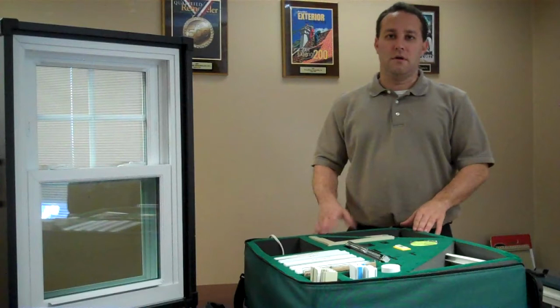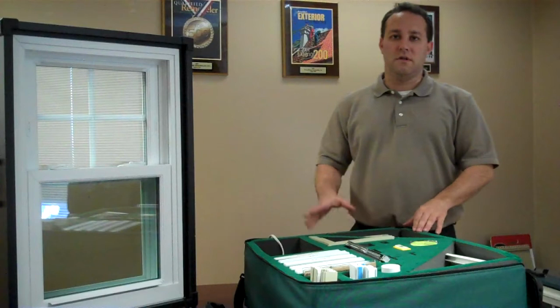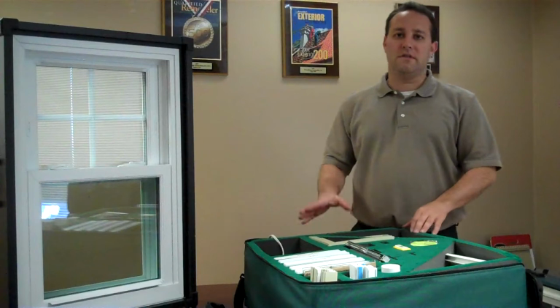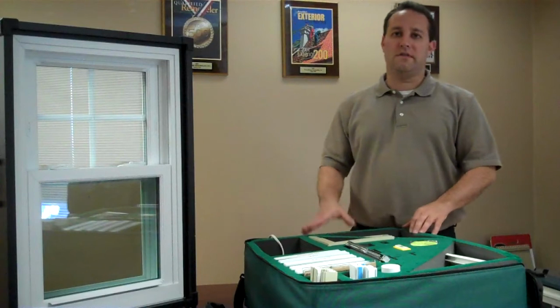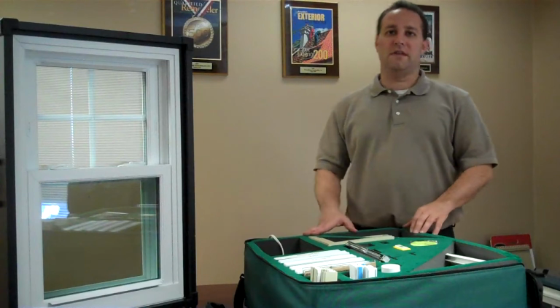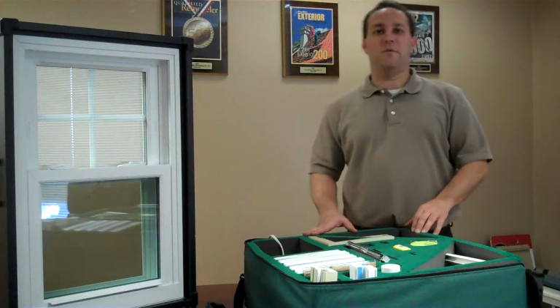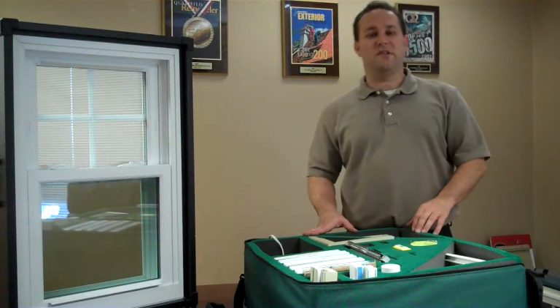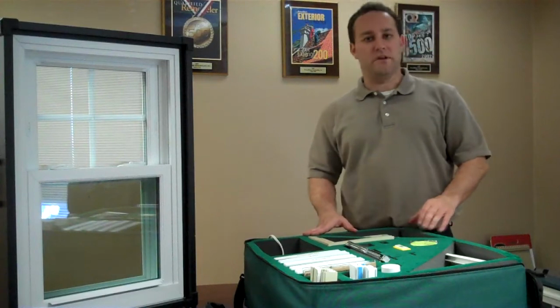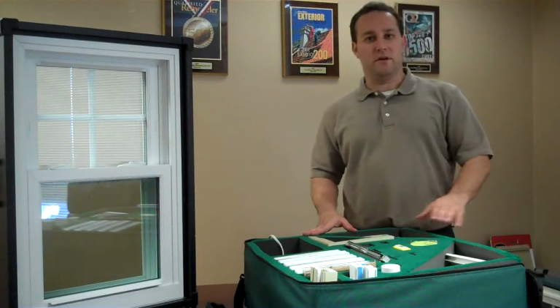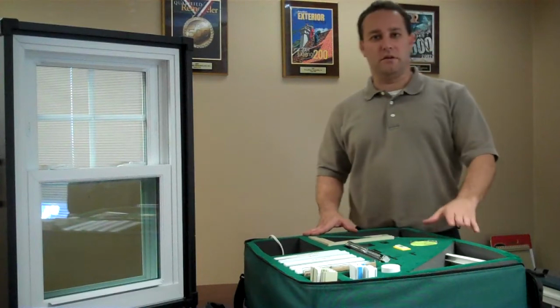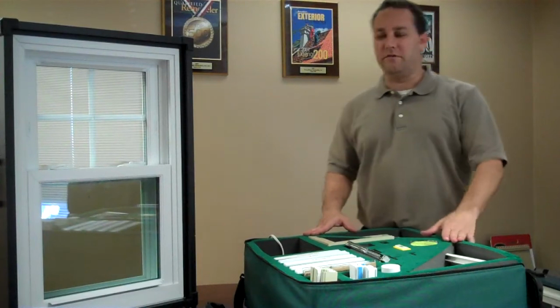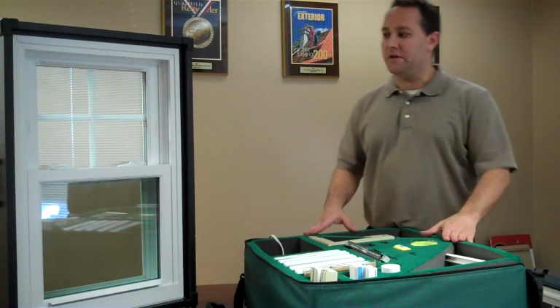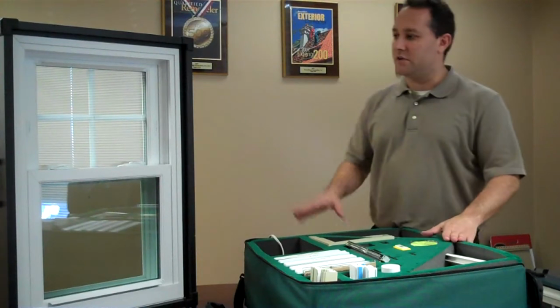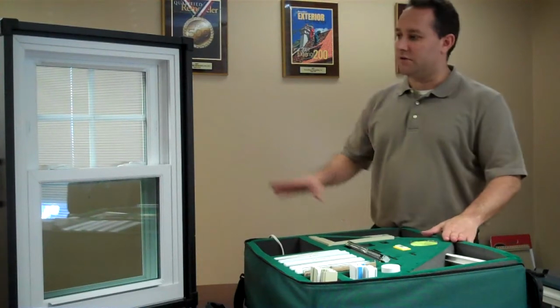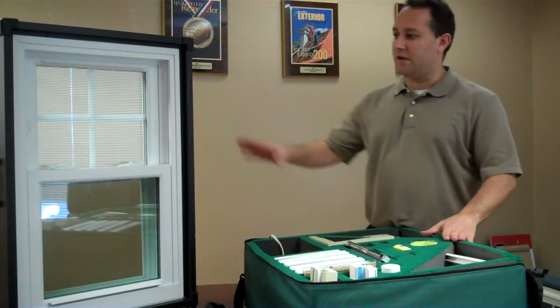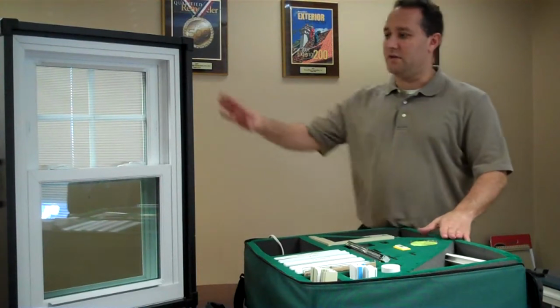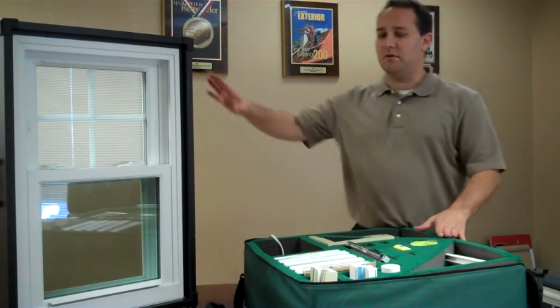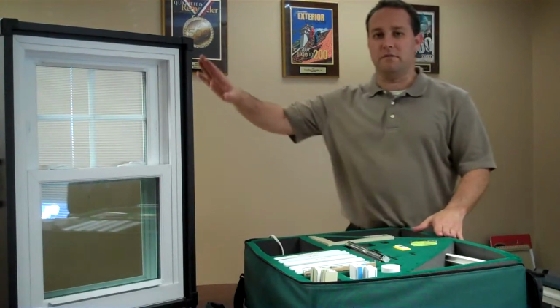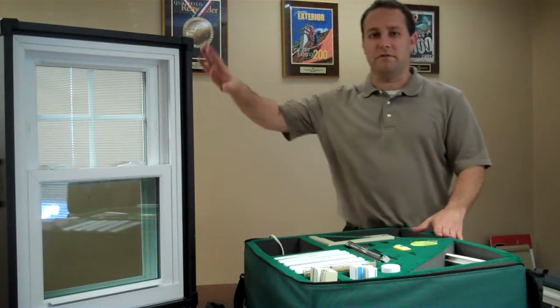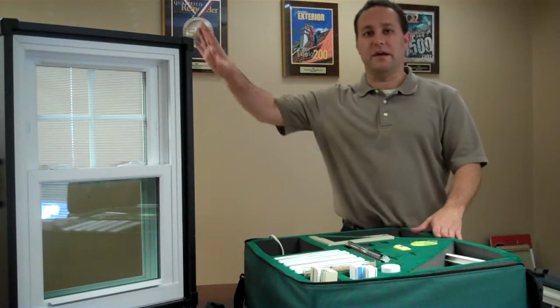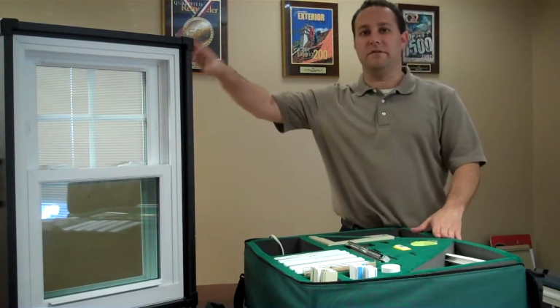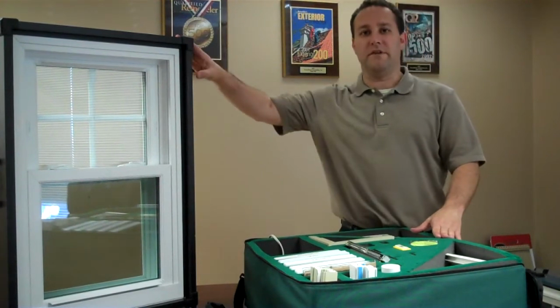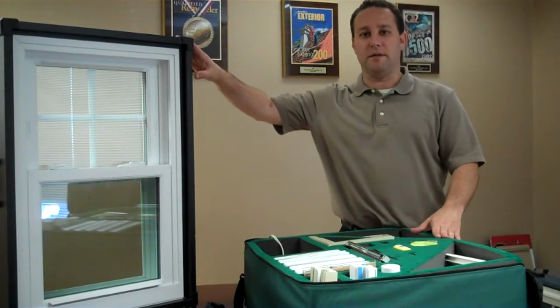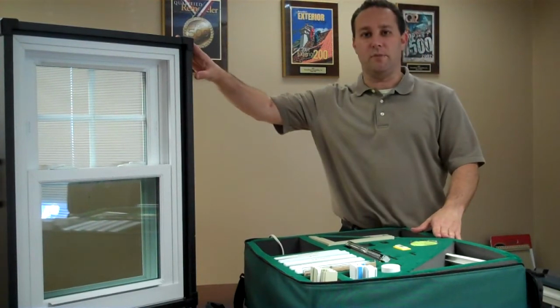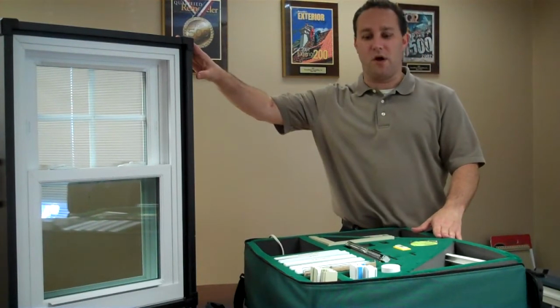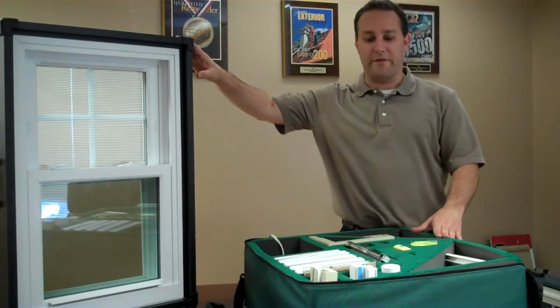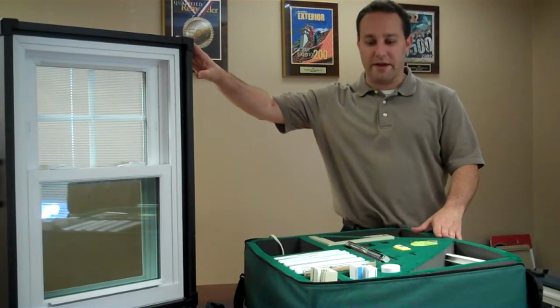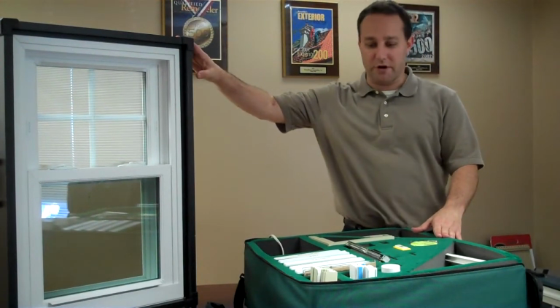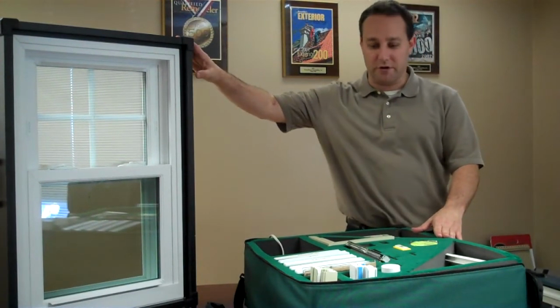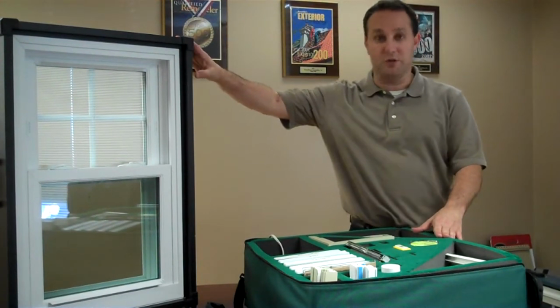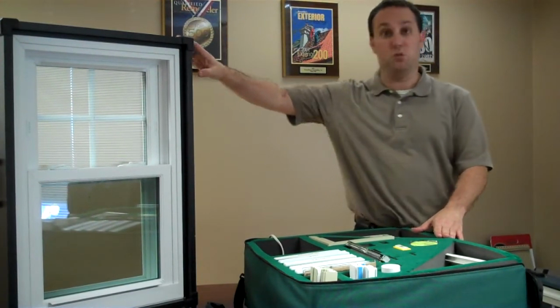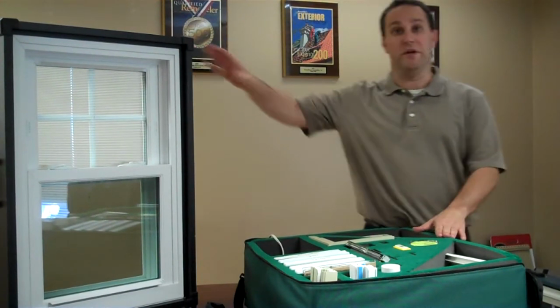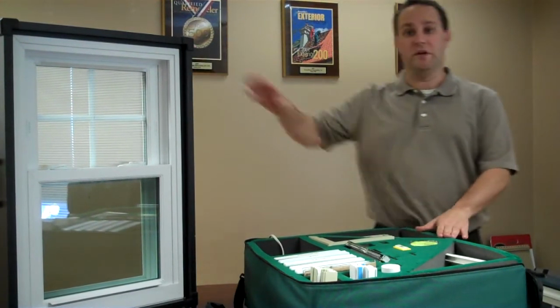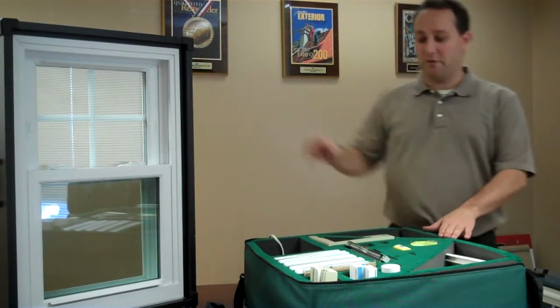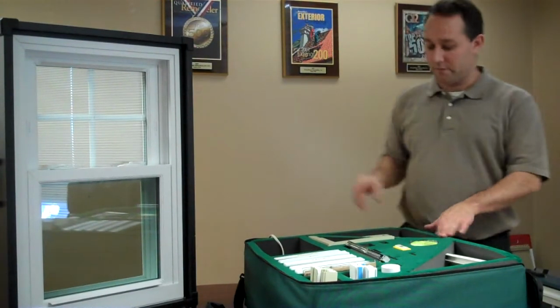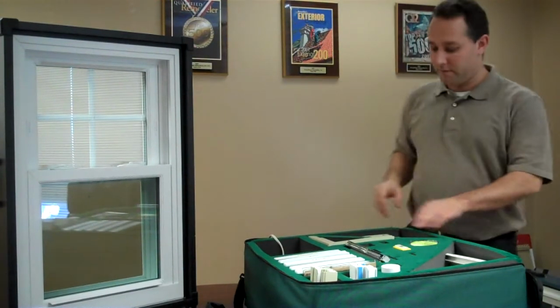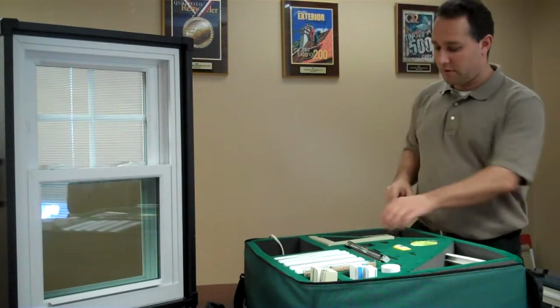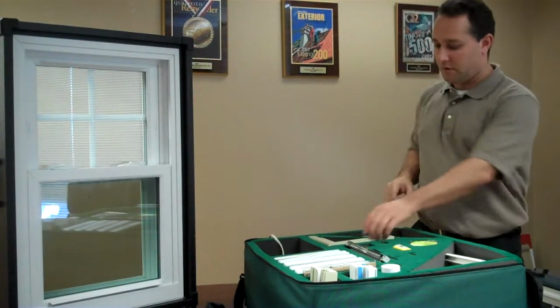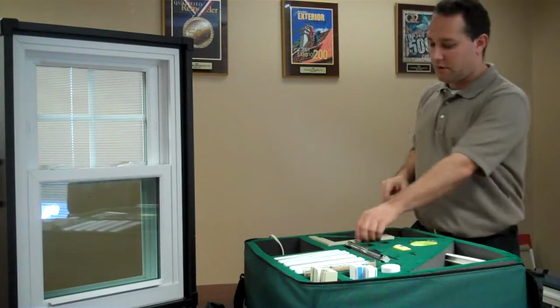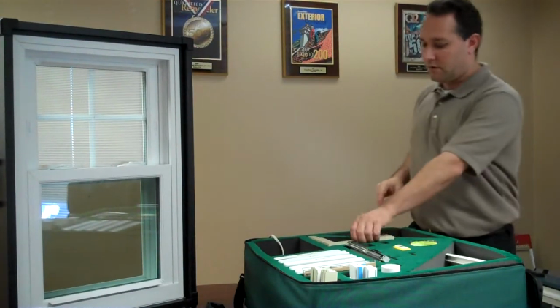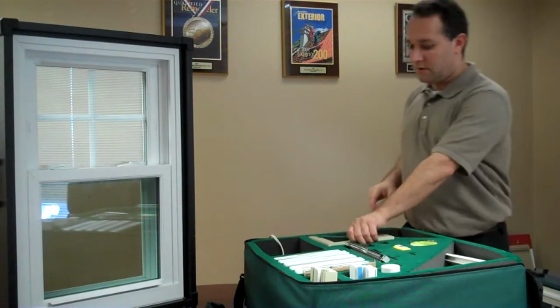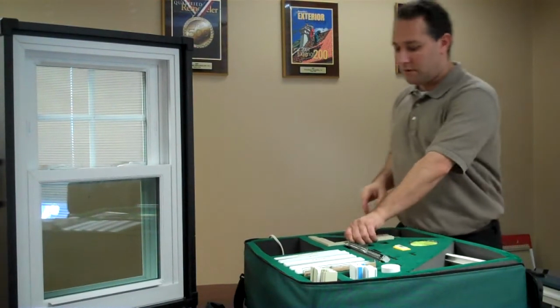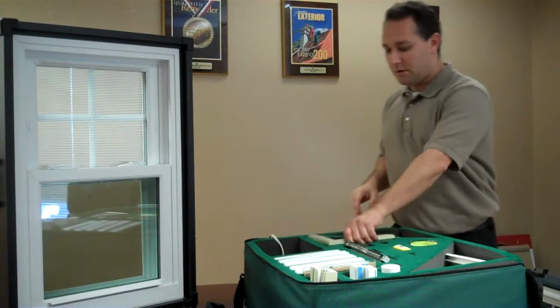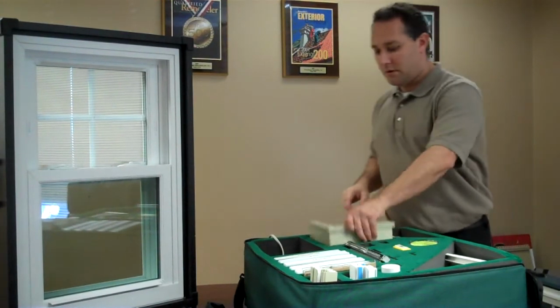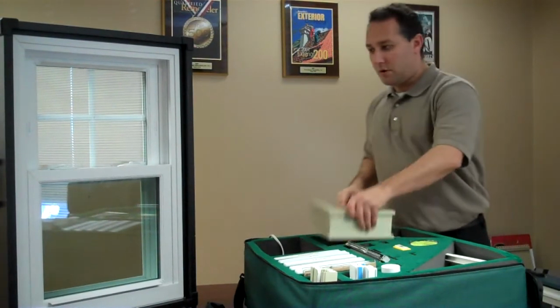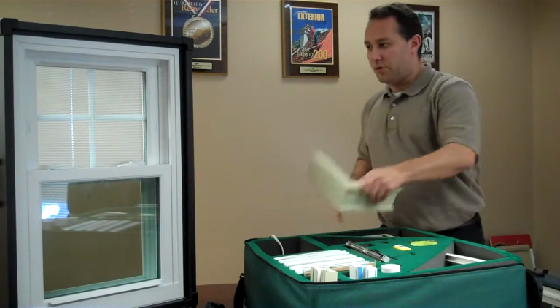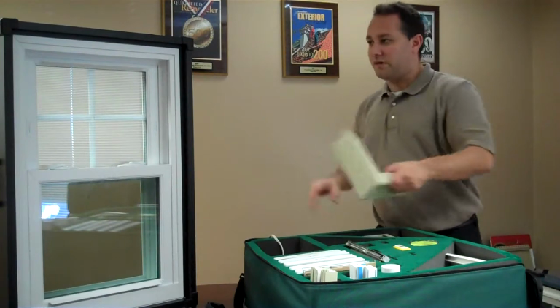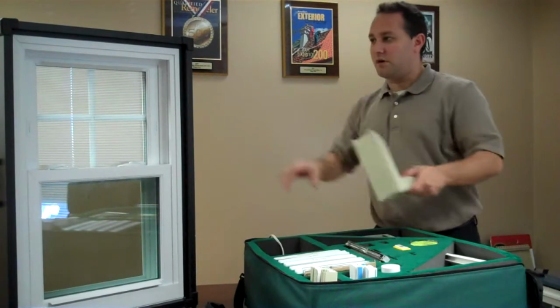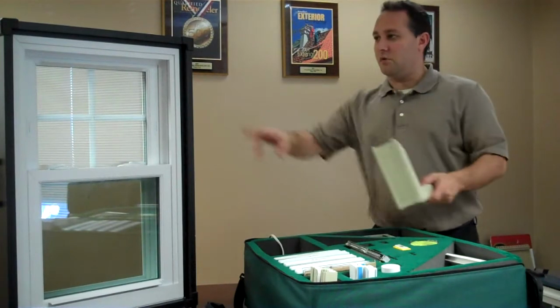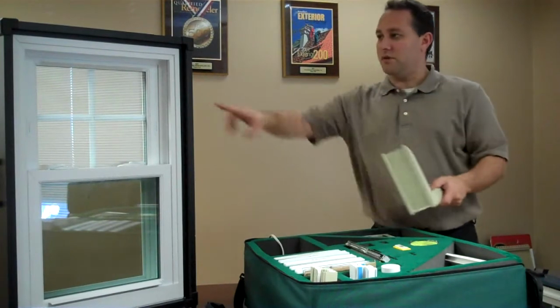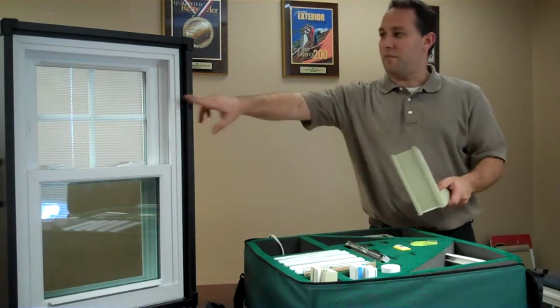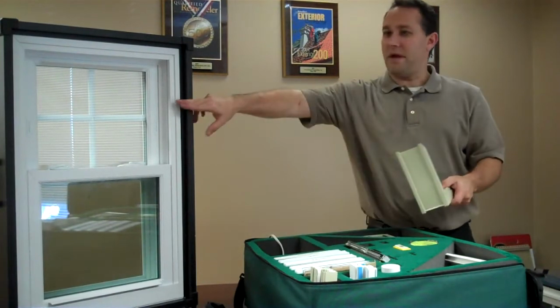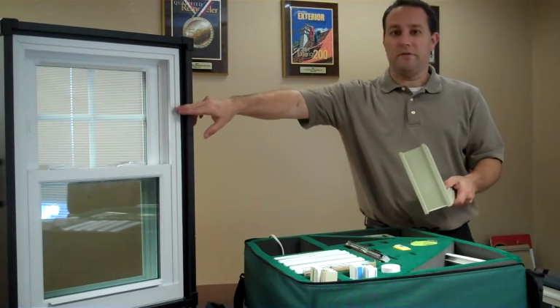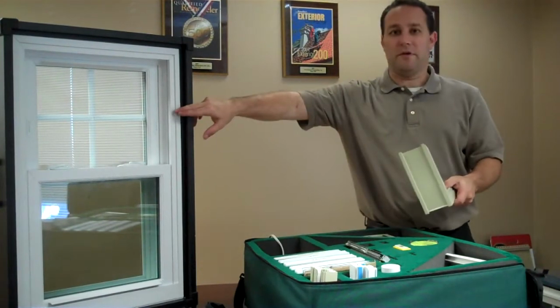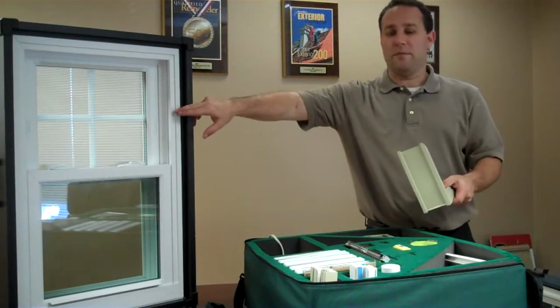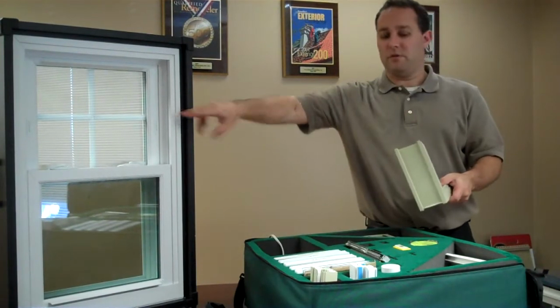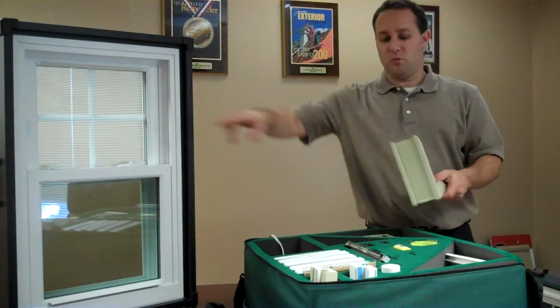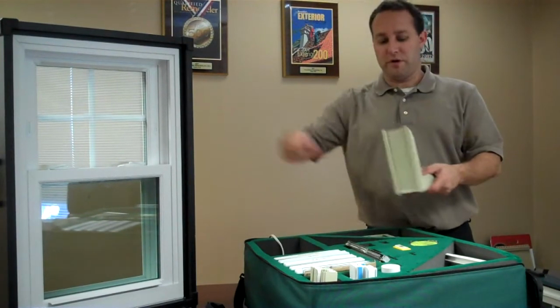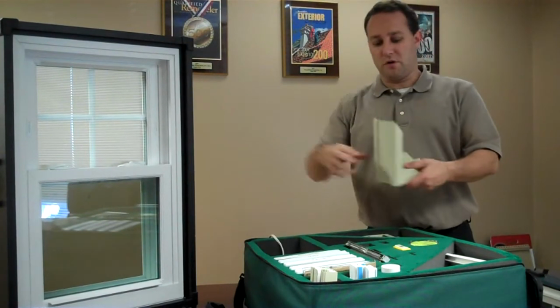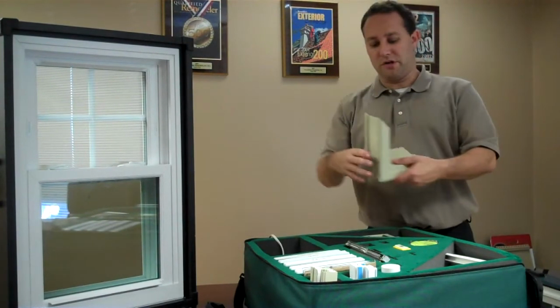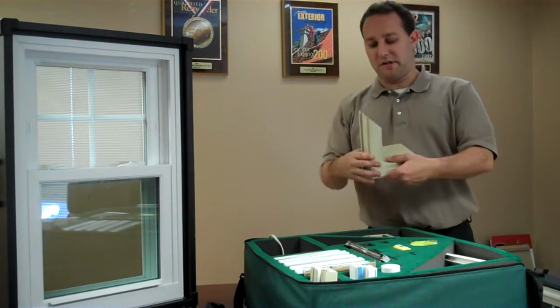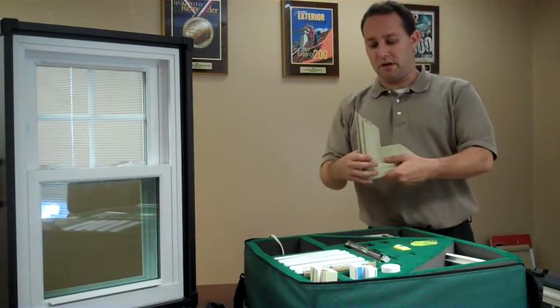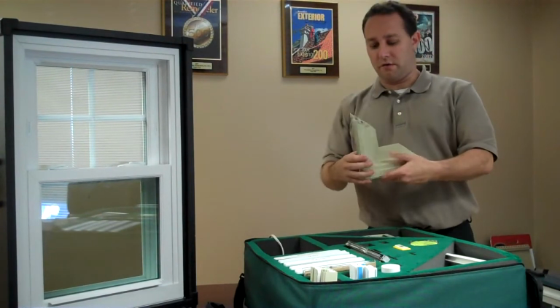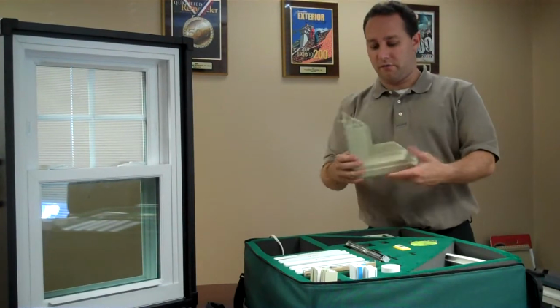This is to demonstrate all the features that you can find available on the Heritage window. We start with the mainframe of the window itself.